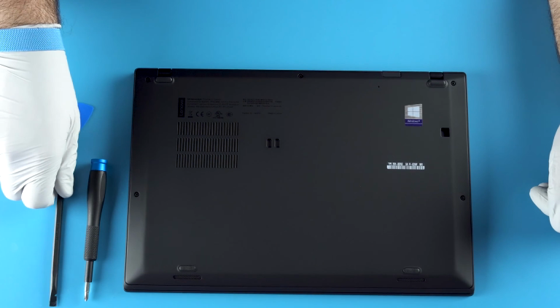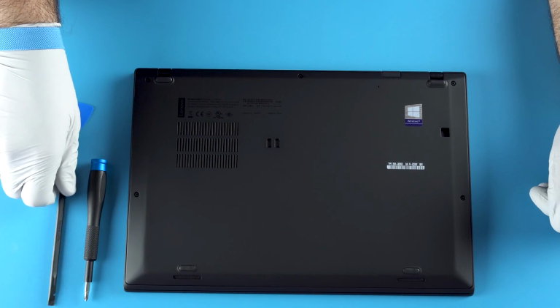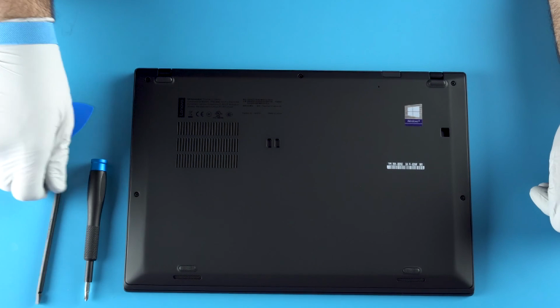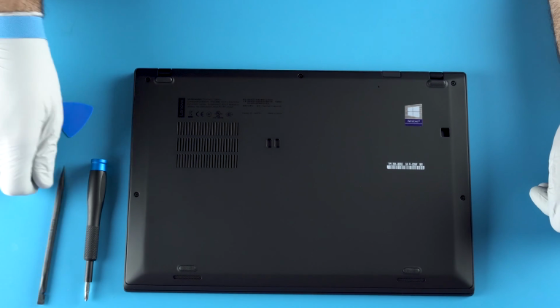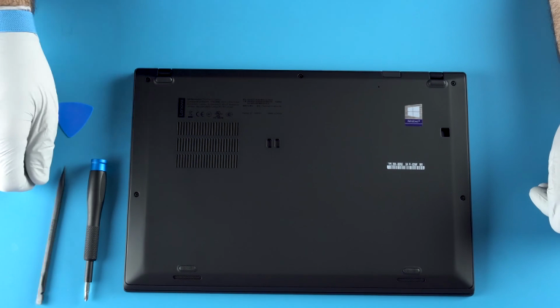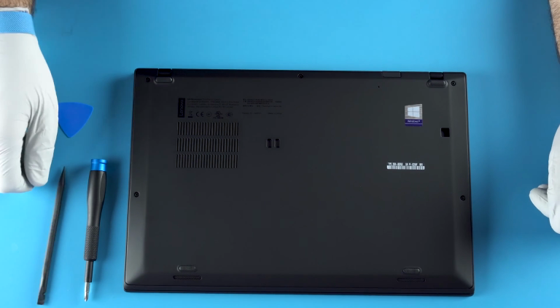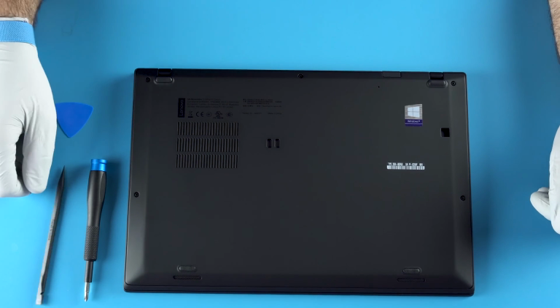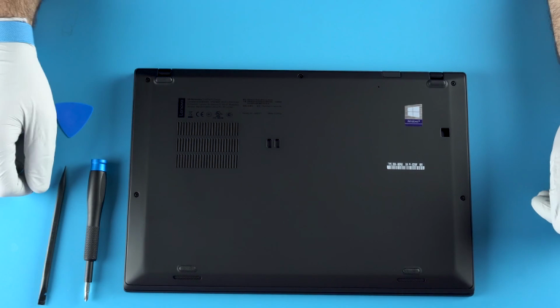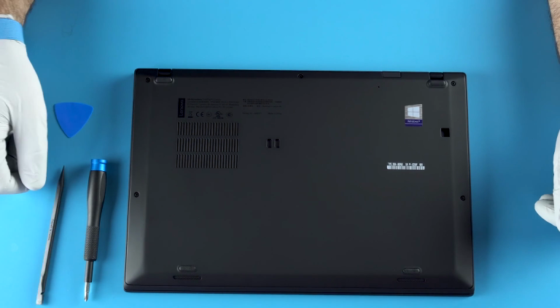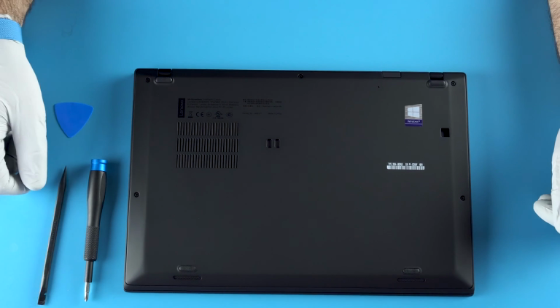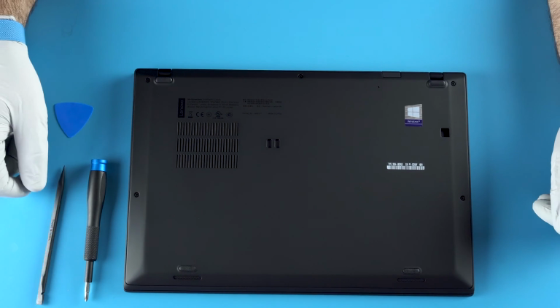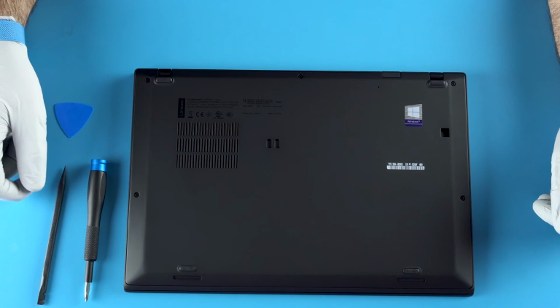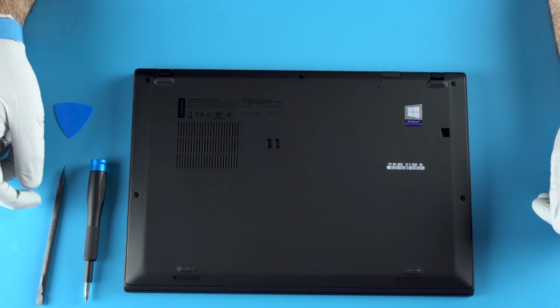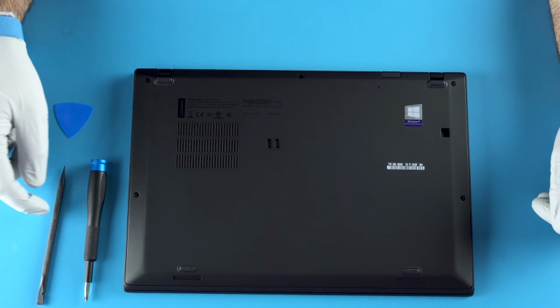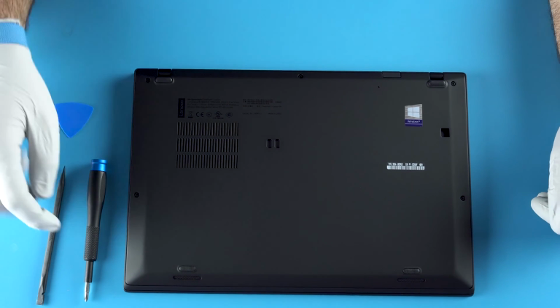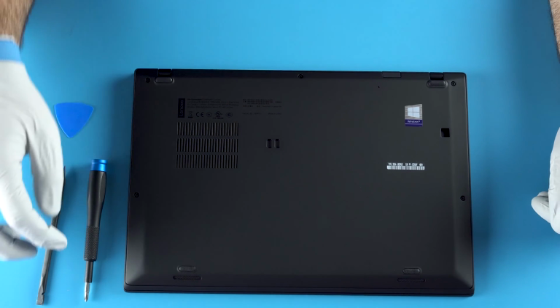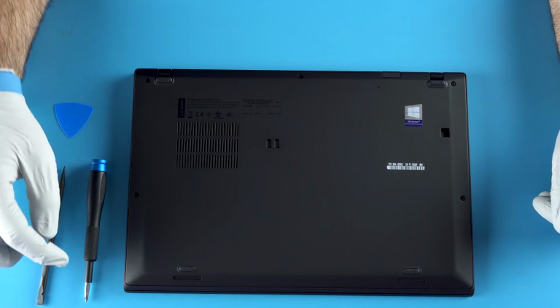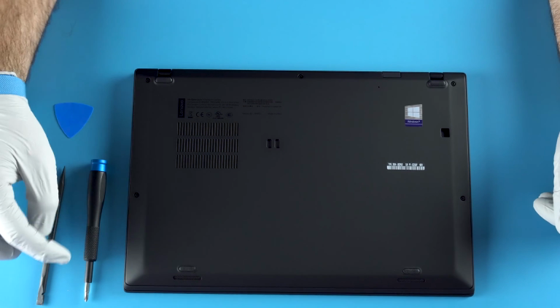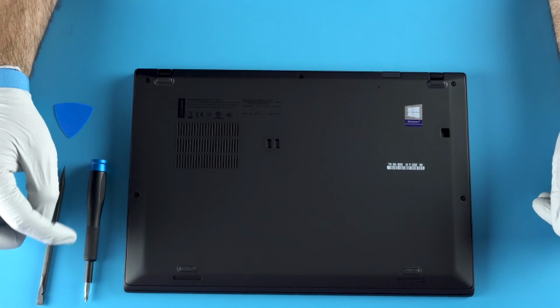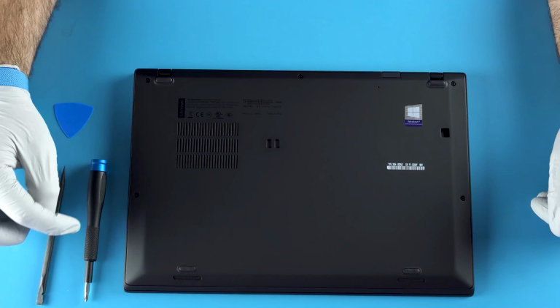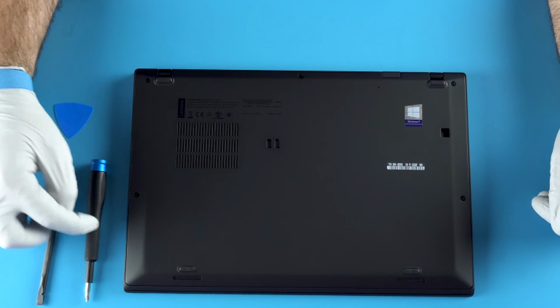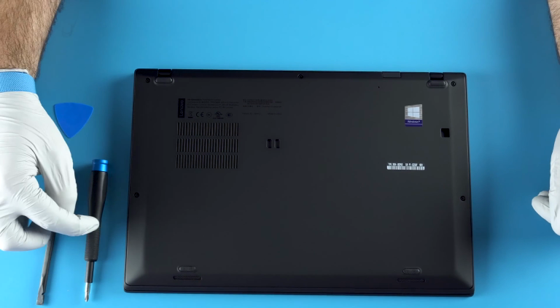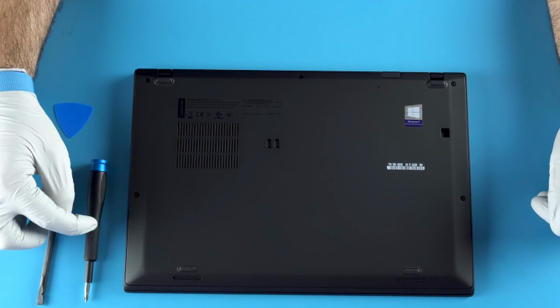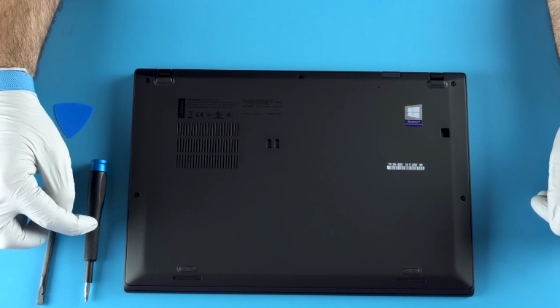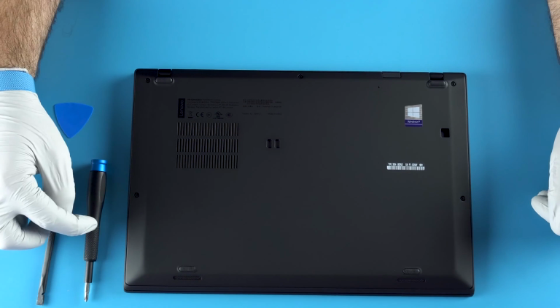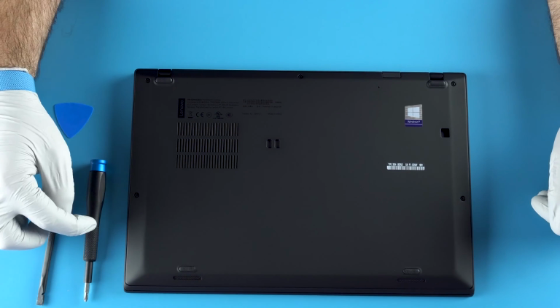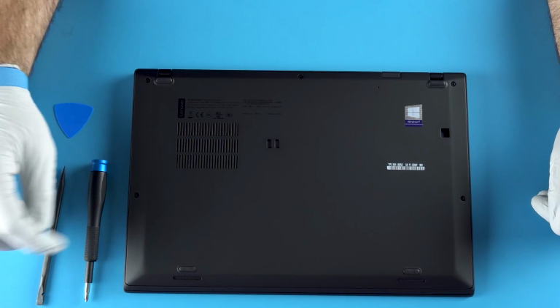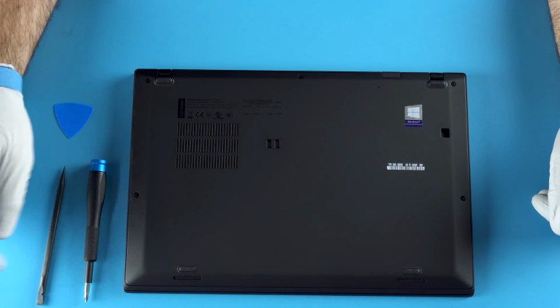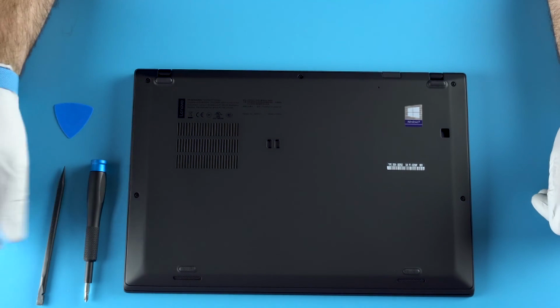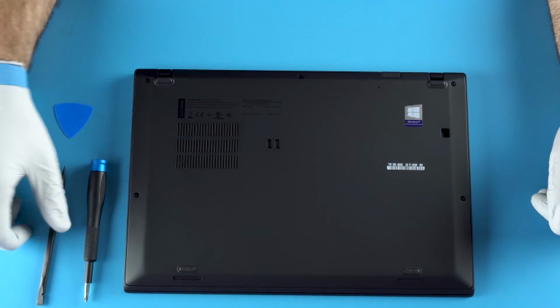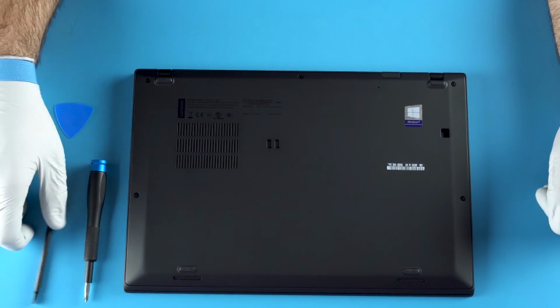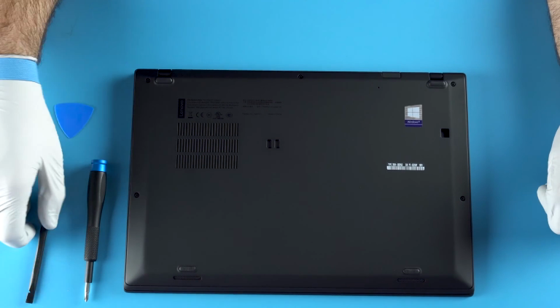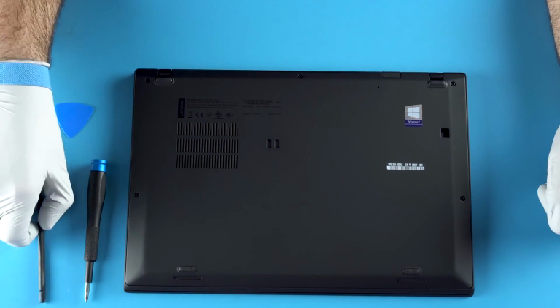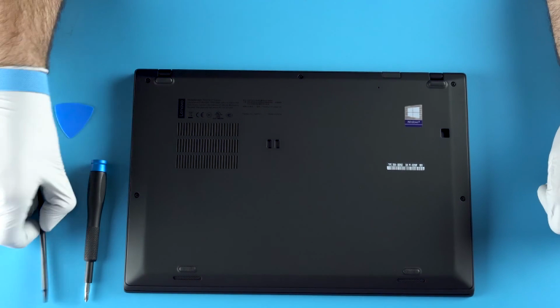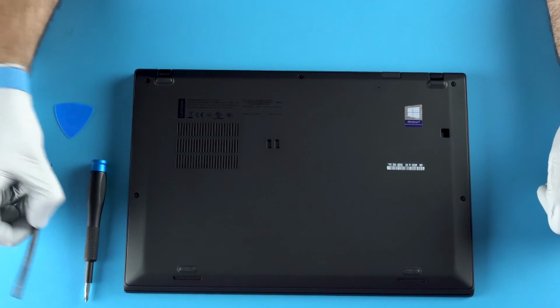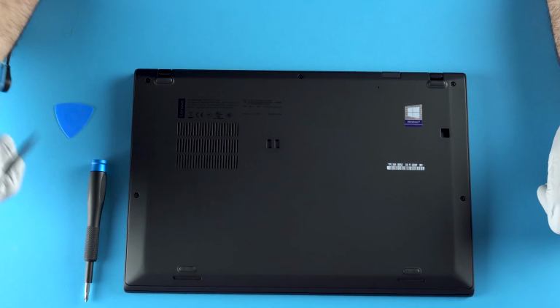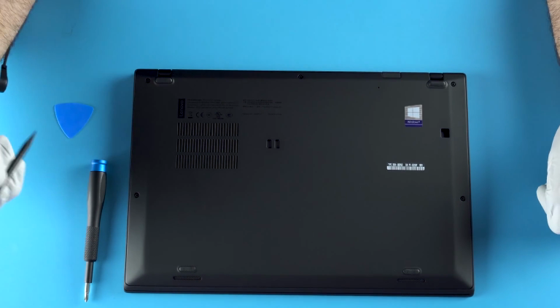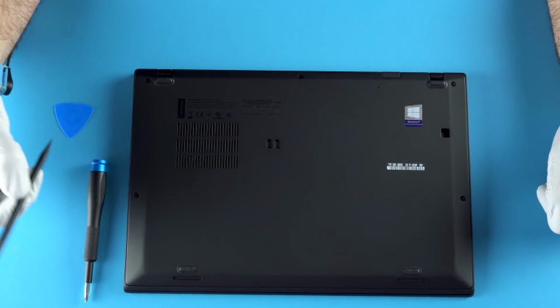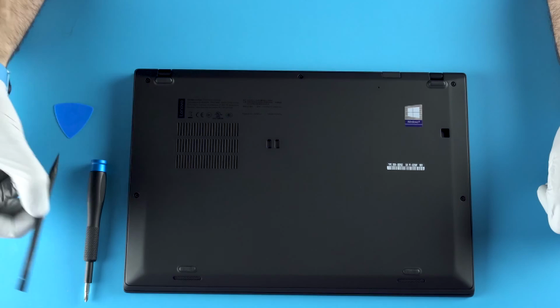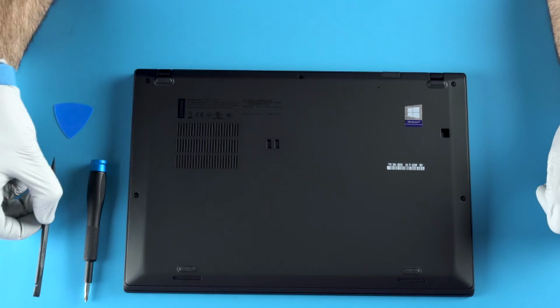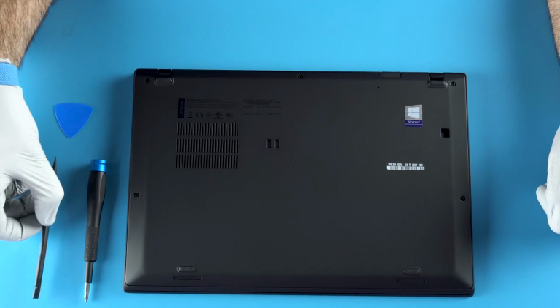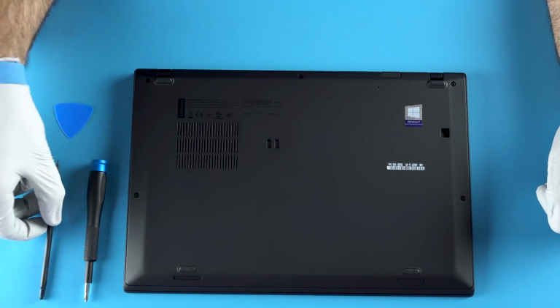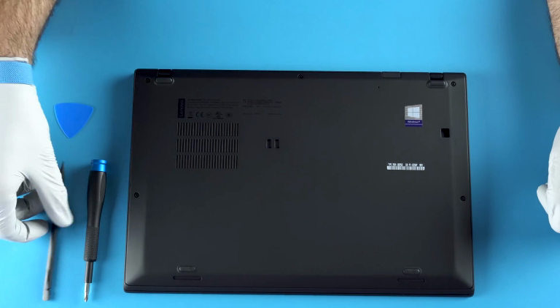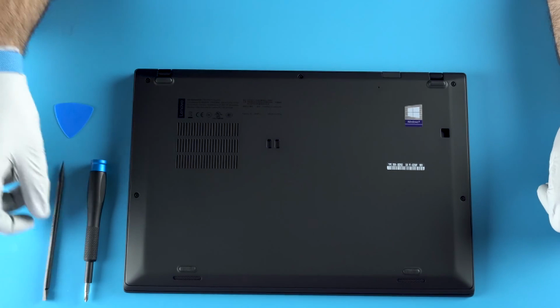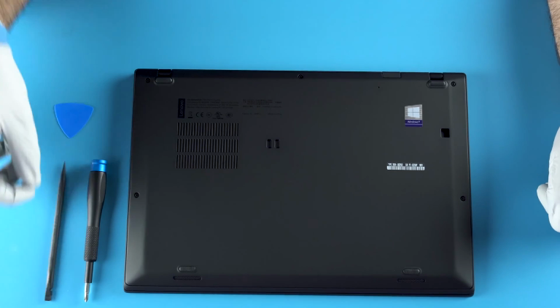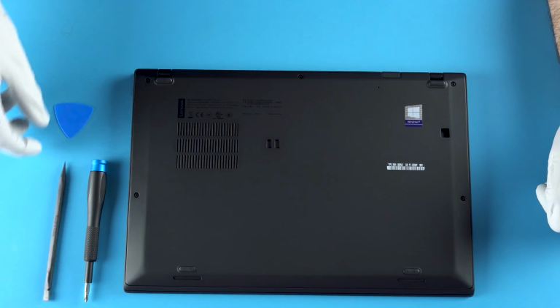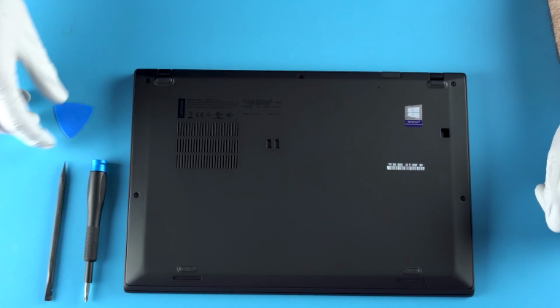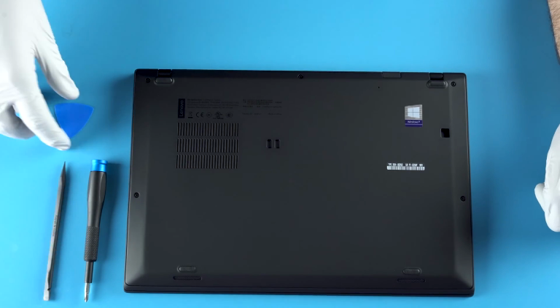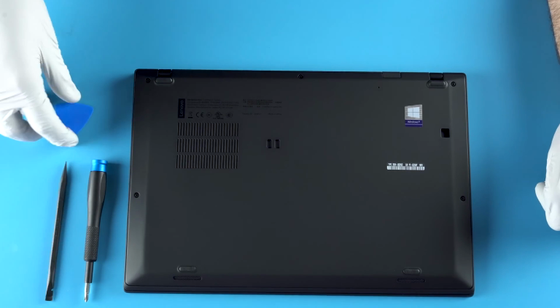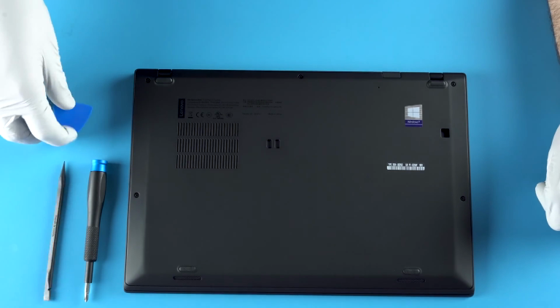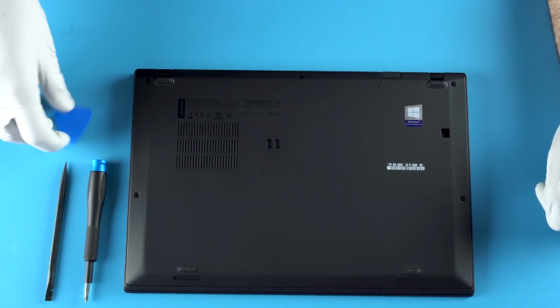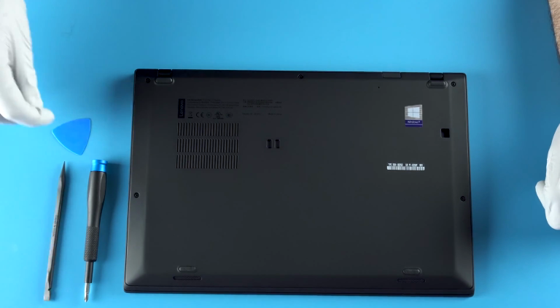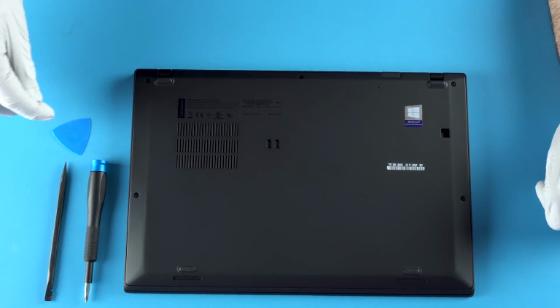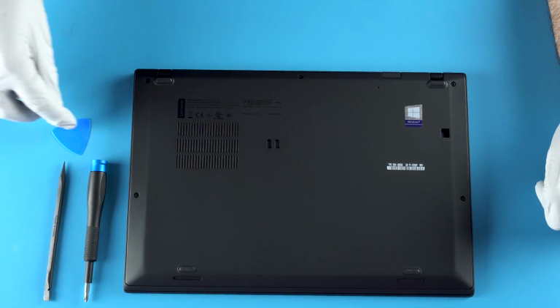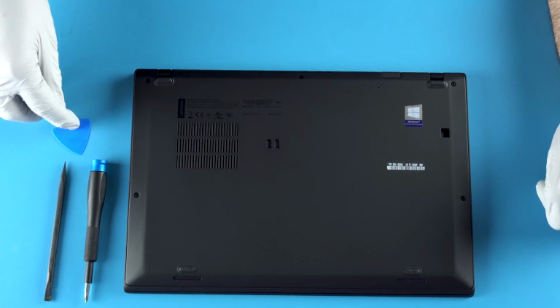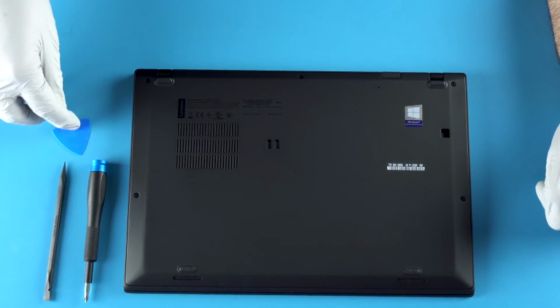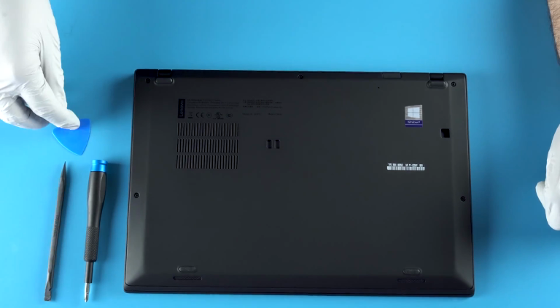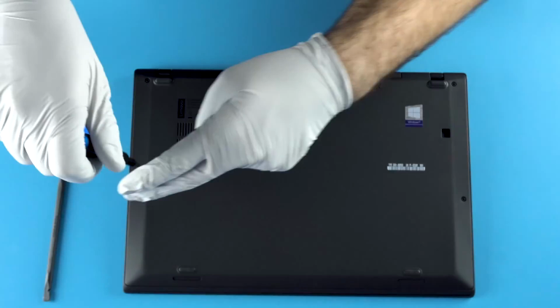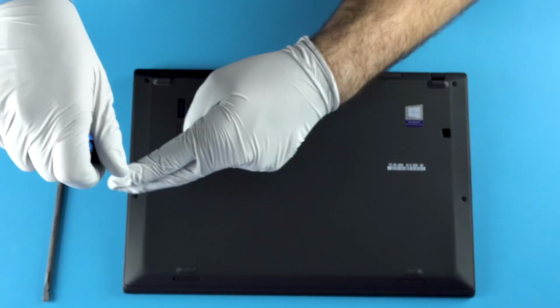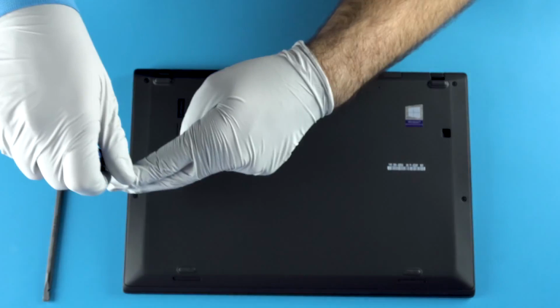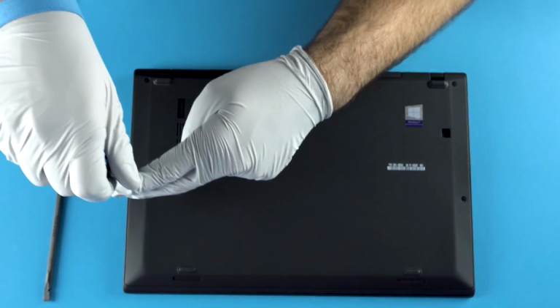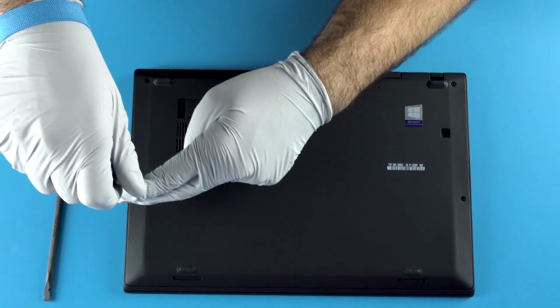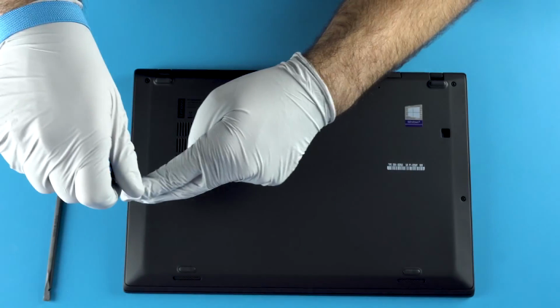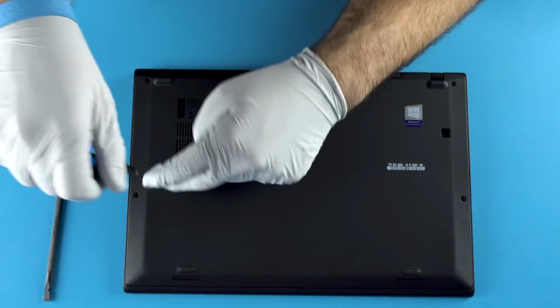So first things first, all you're going to need is a small screwdriver, pry tool, and pry pick. Let's get into it.